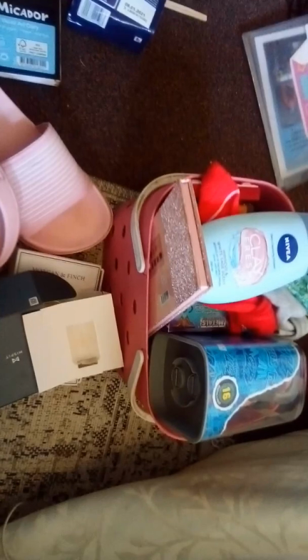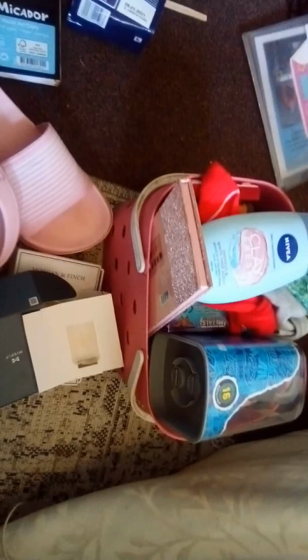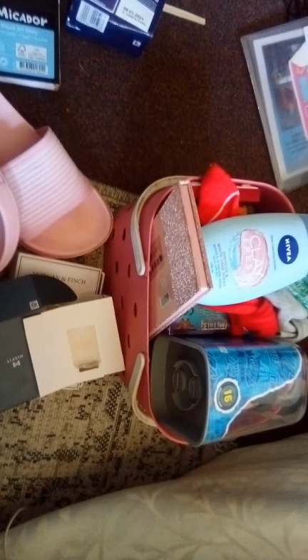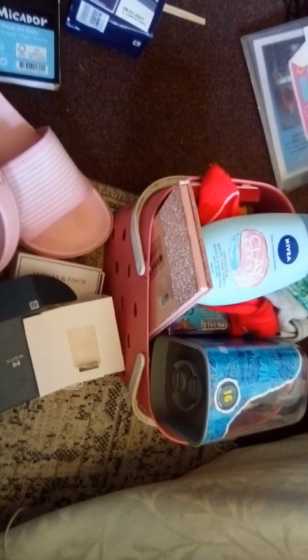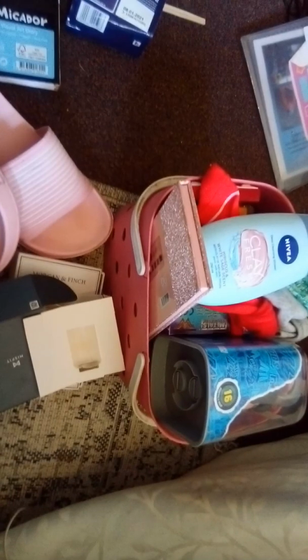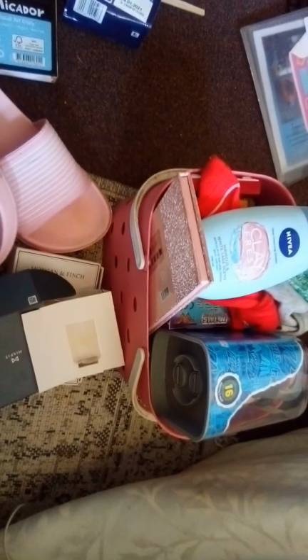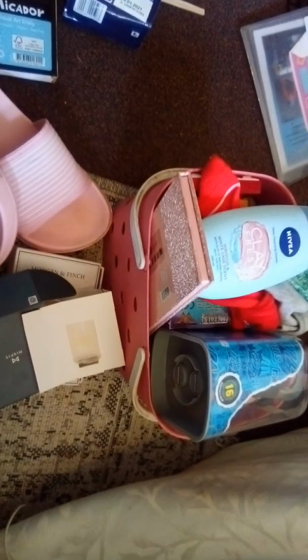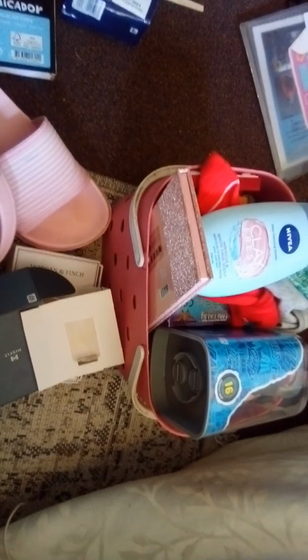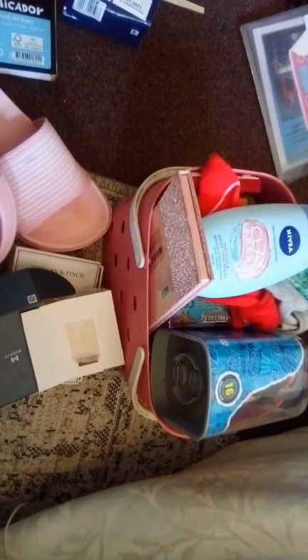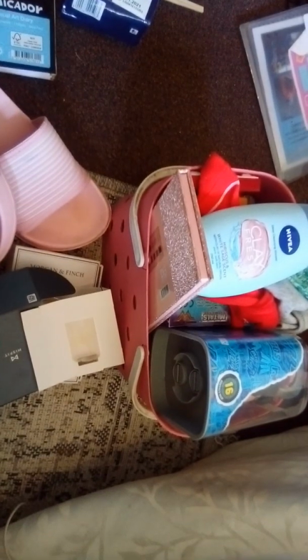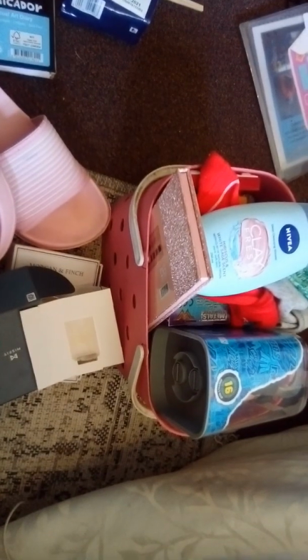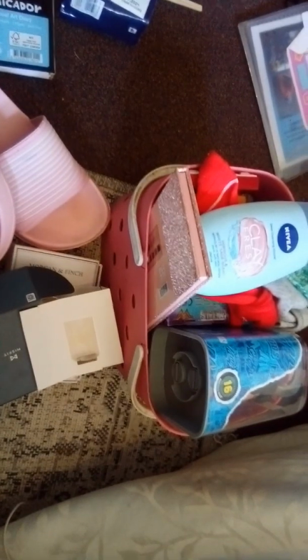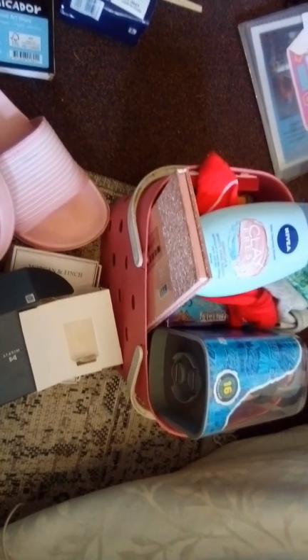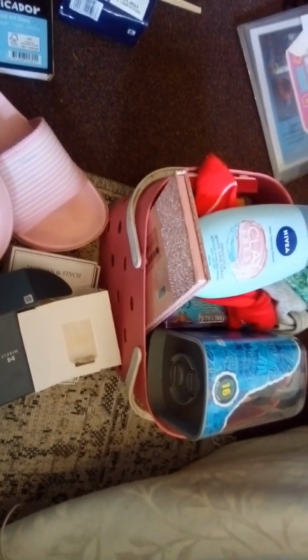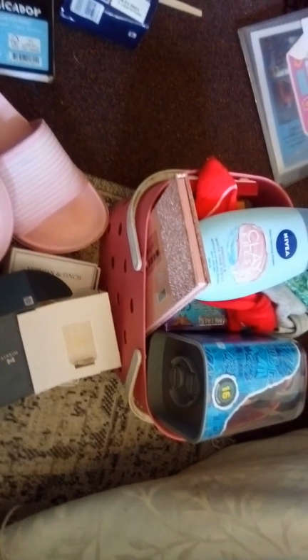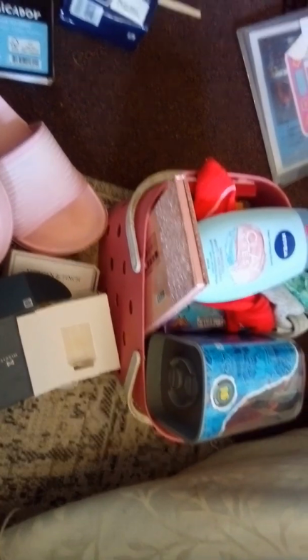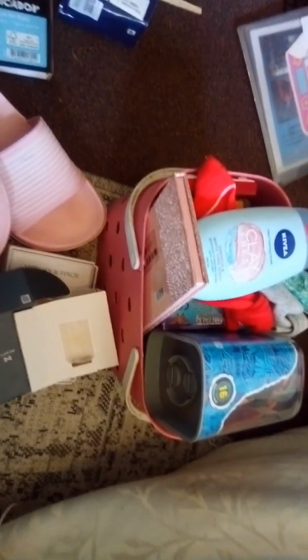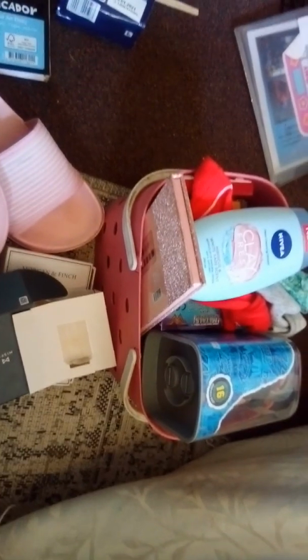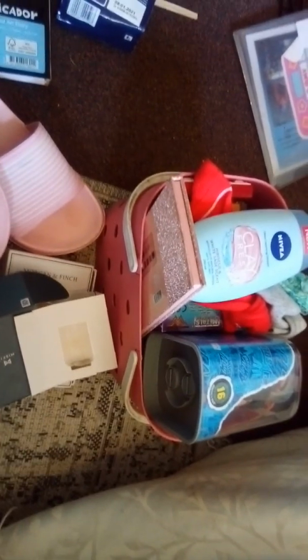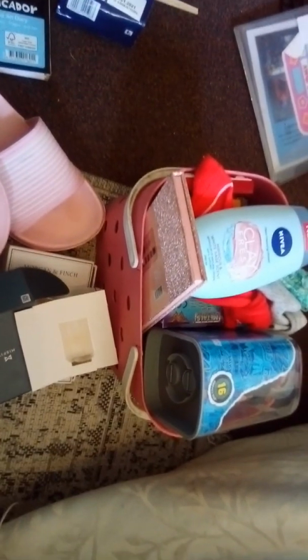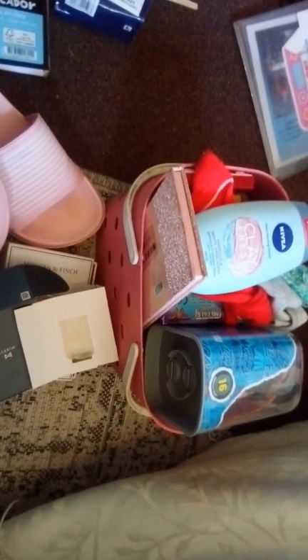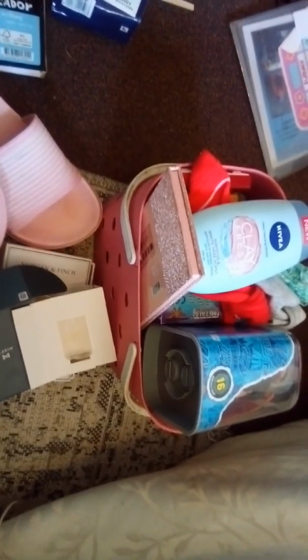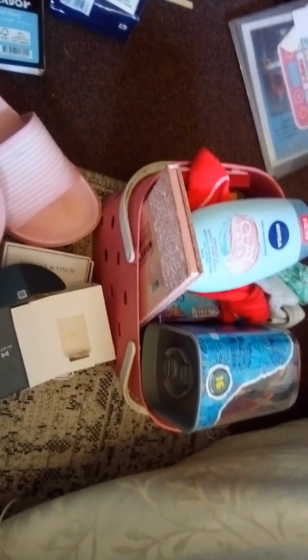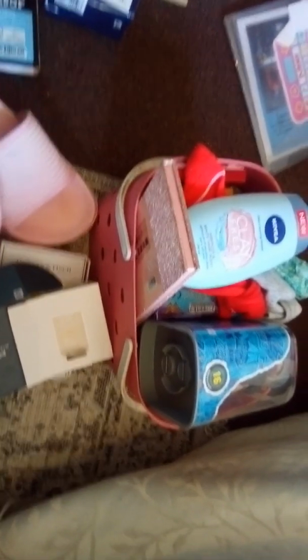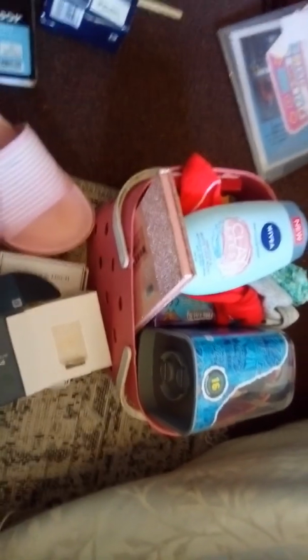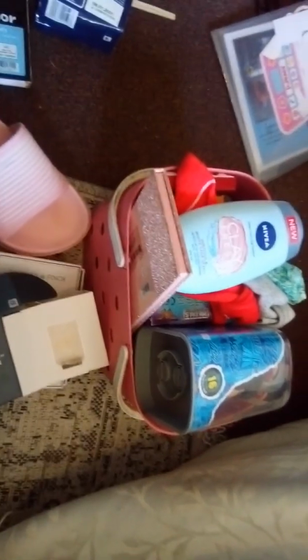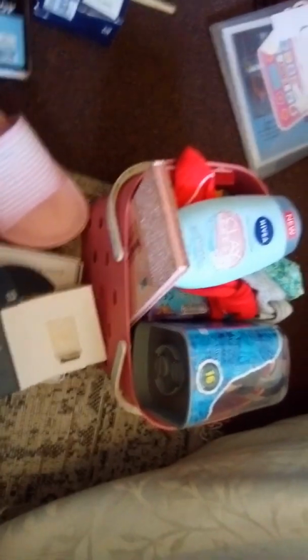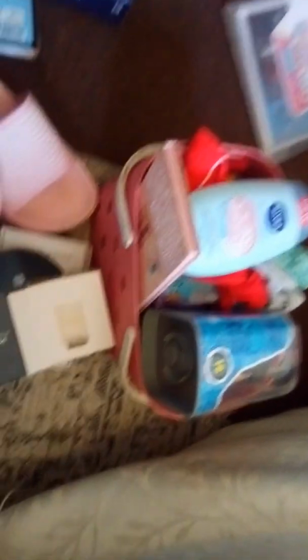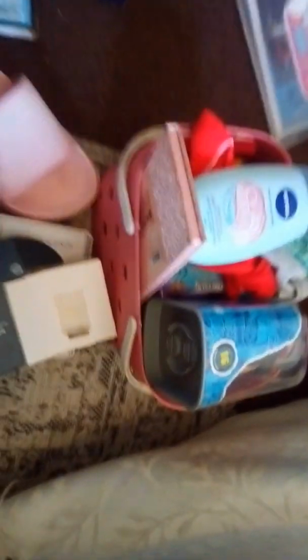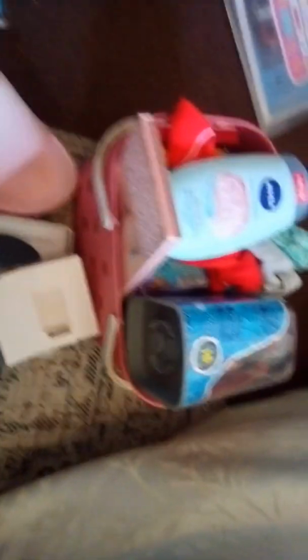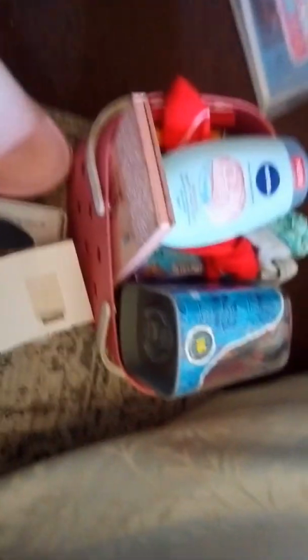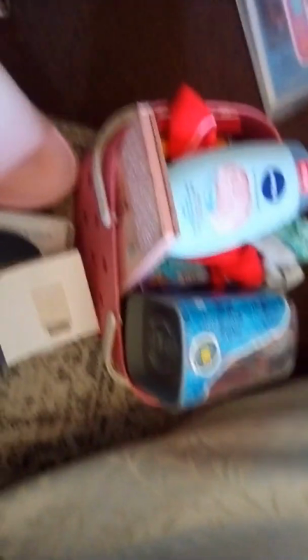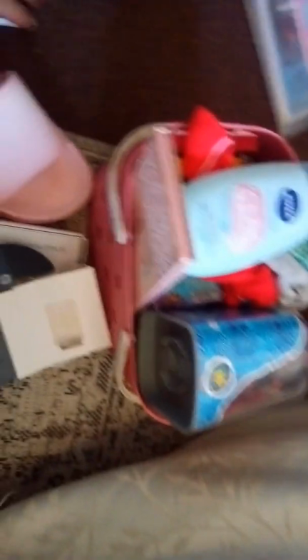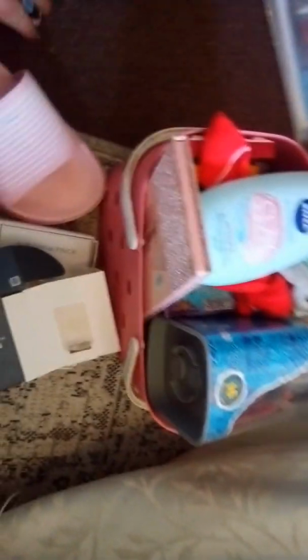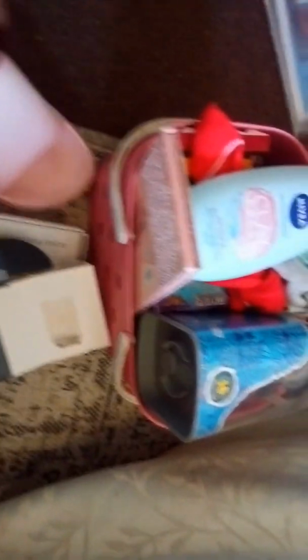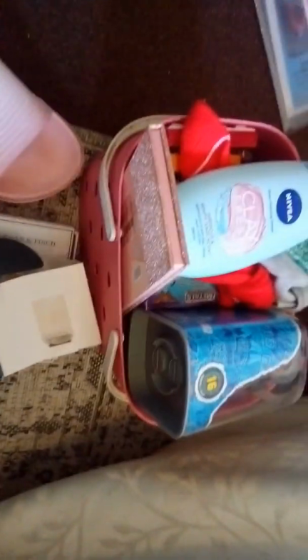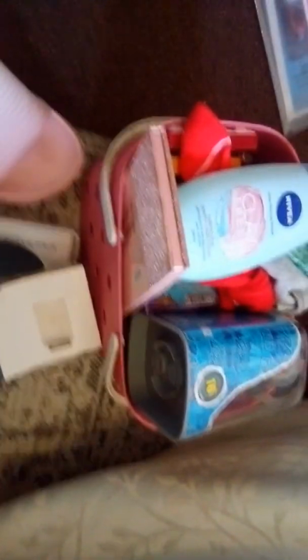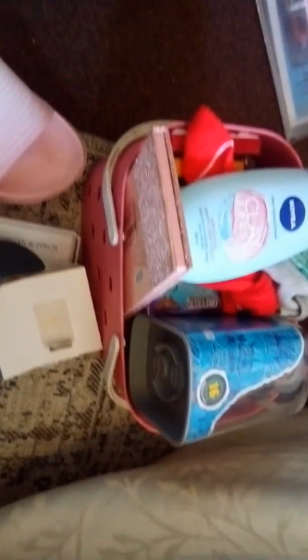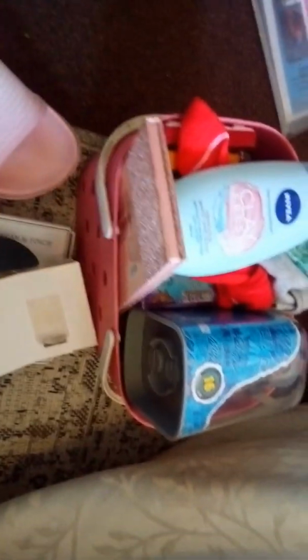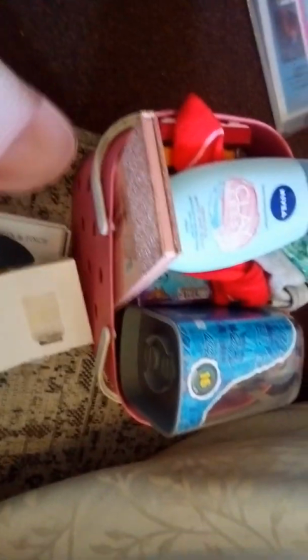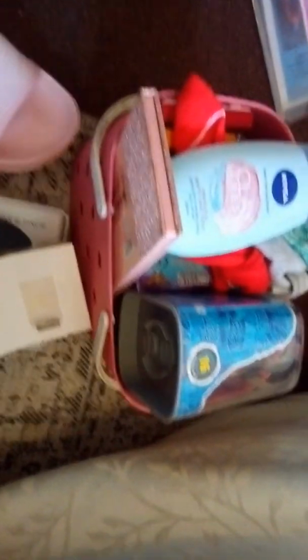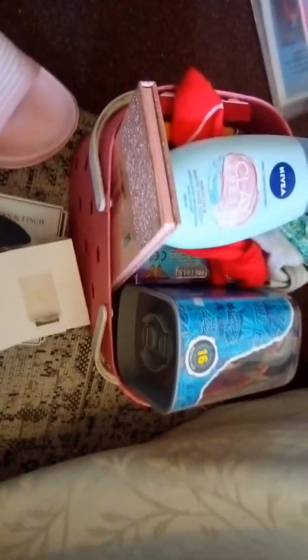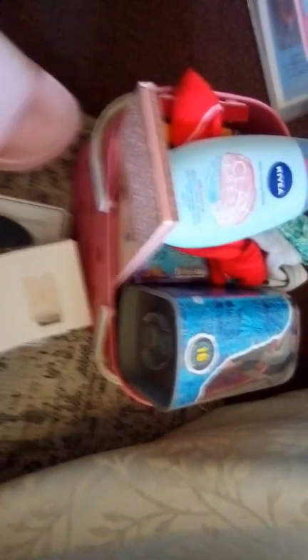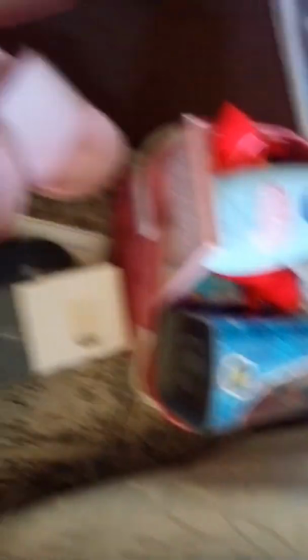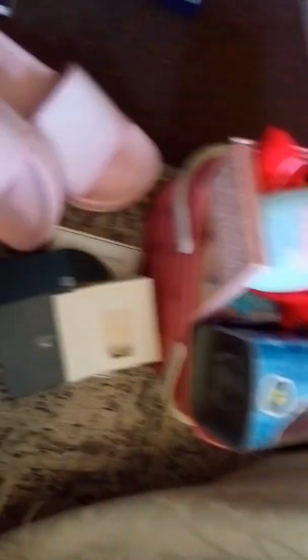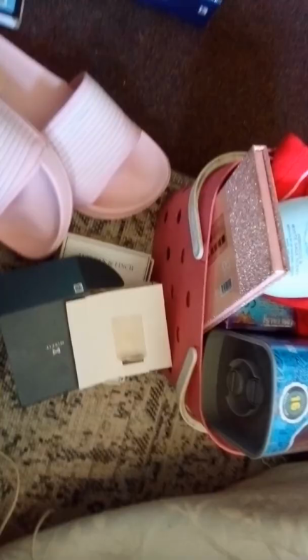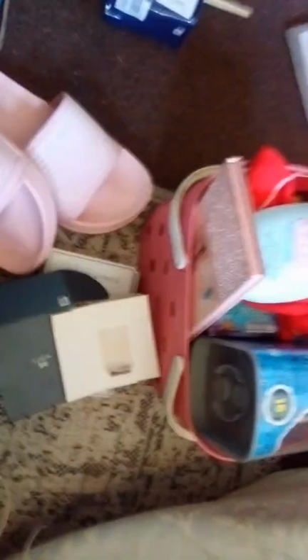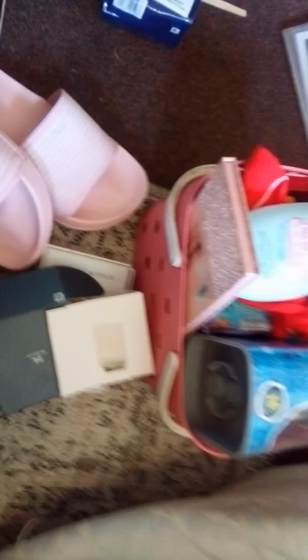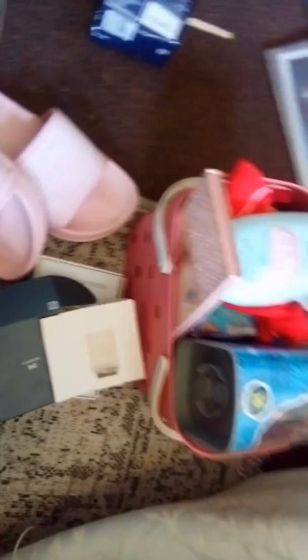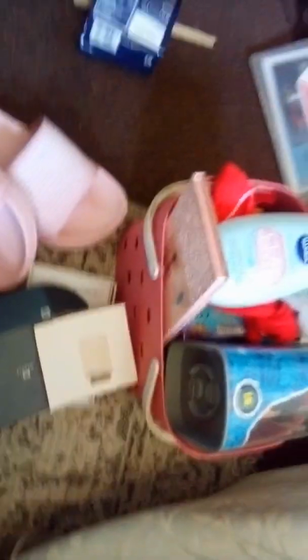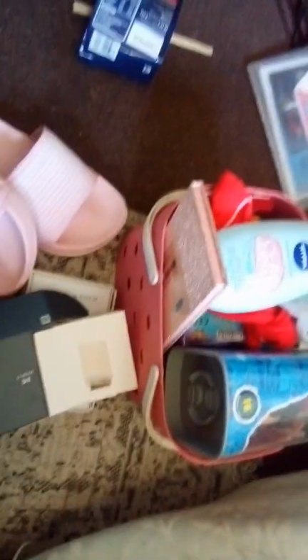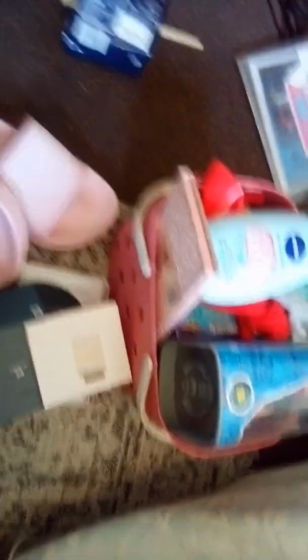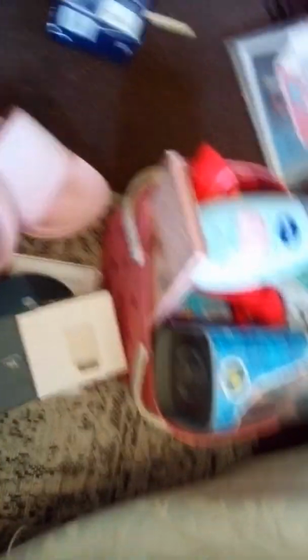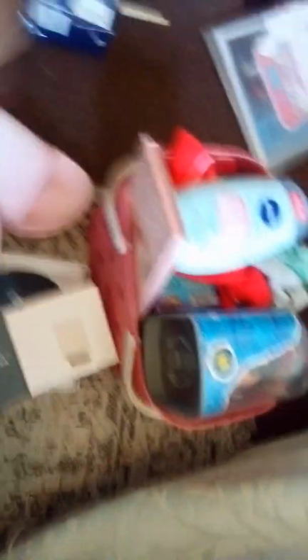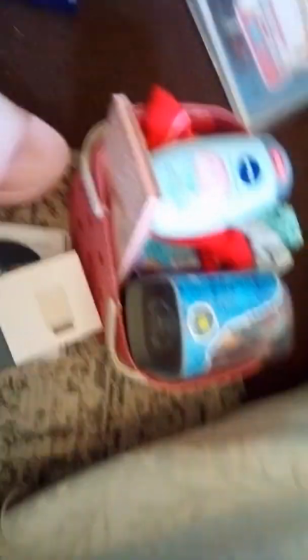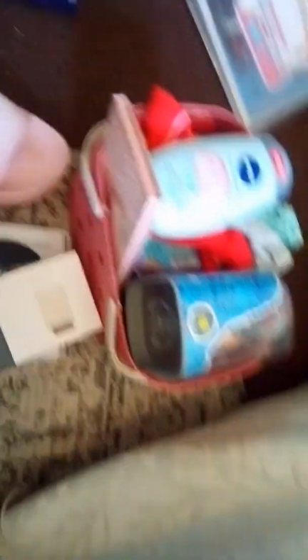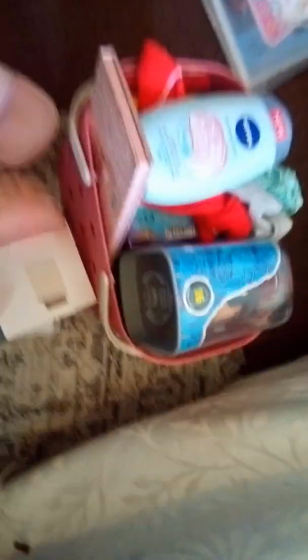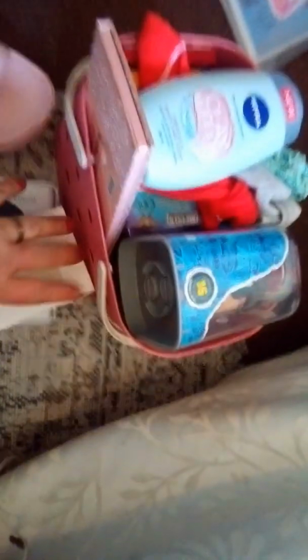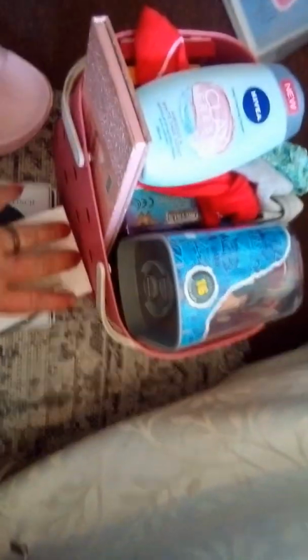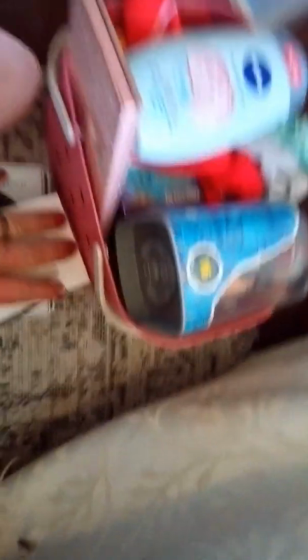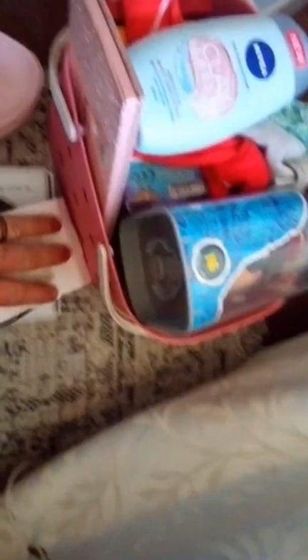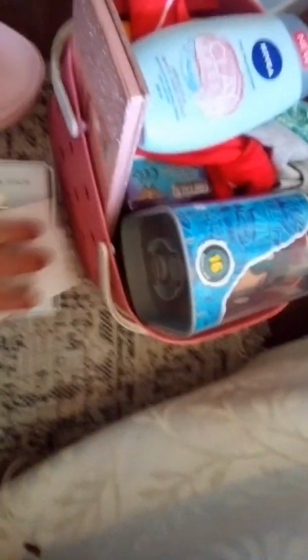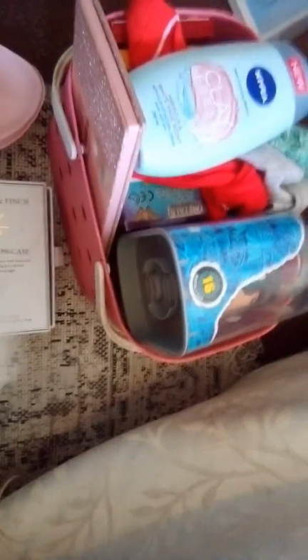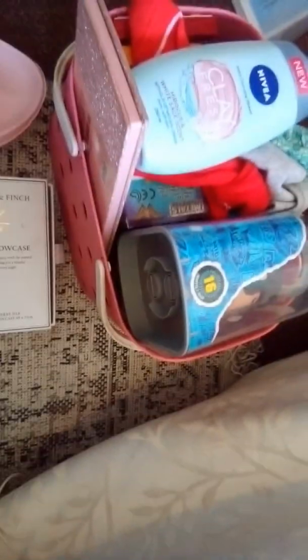Hey guys, it's your girl. I'm Anna. I'm next in my series of Christmas gift haul. So I'm doing mine, being like a middle-aged woman.